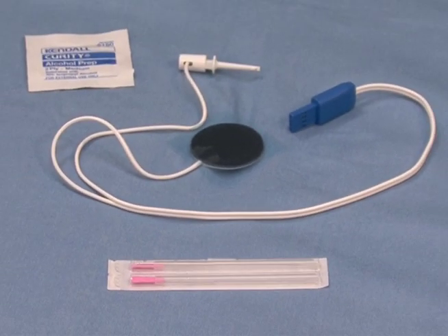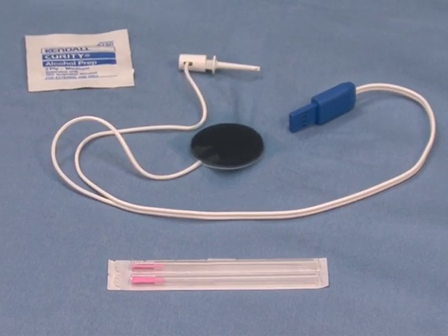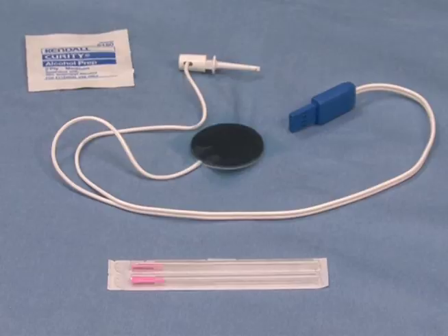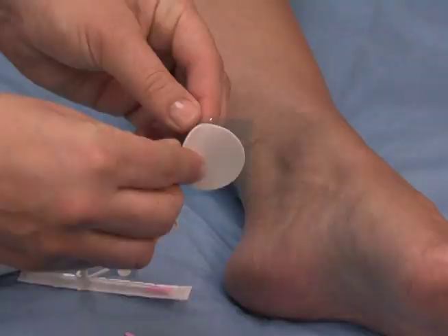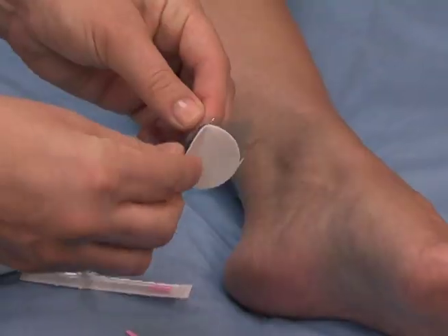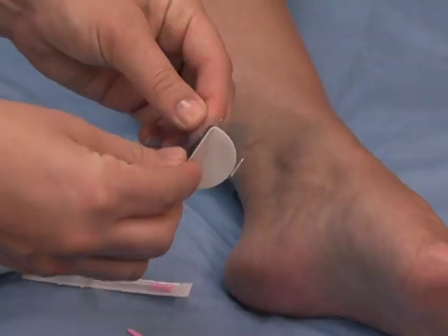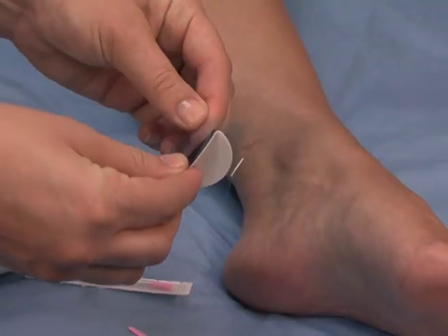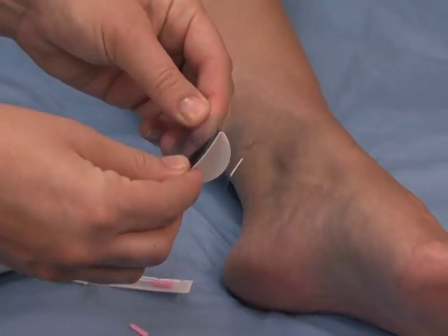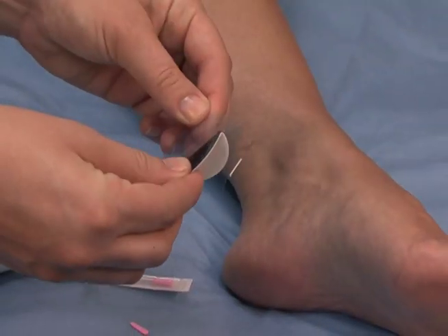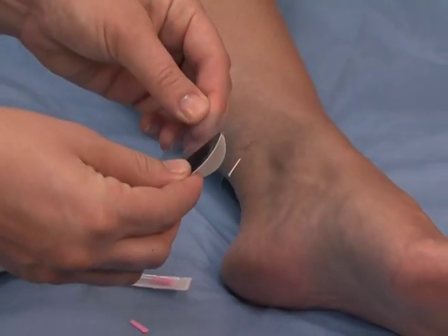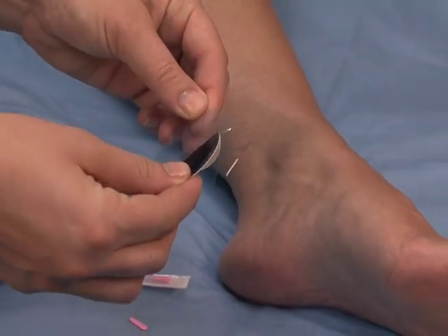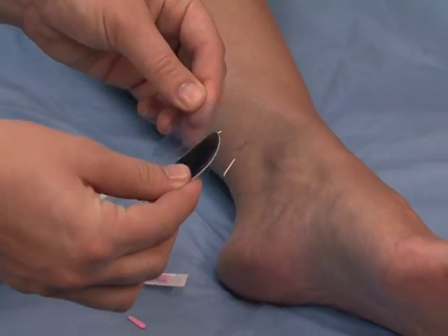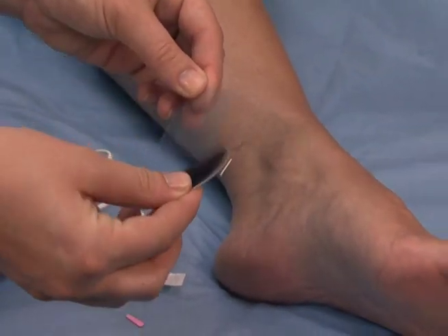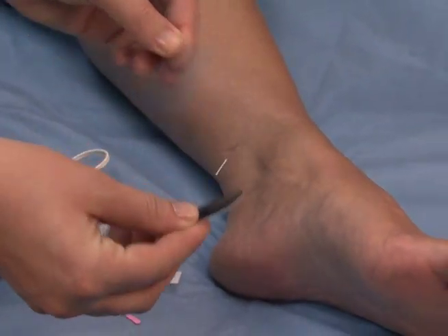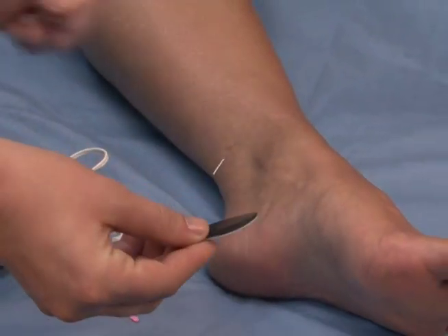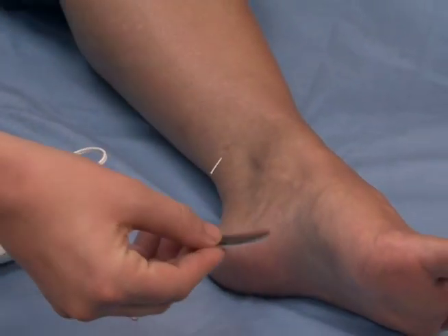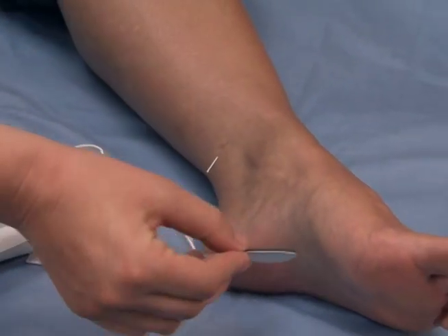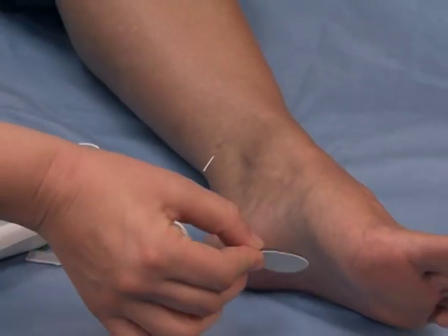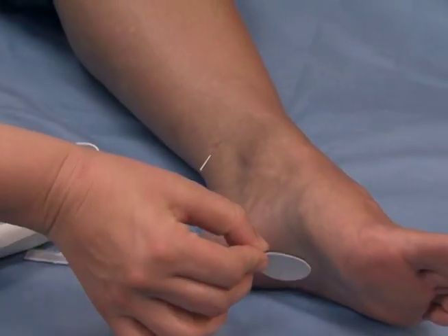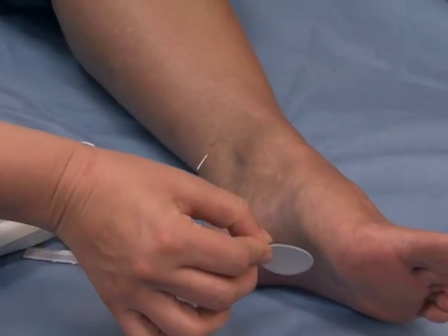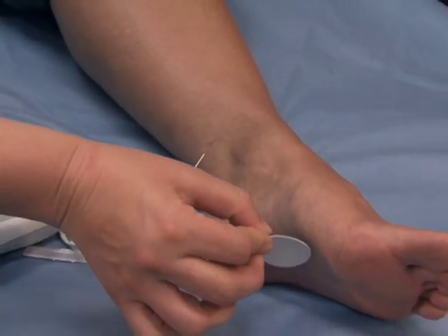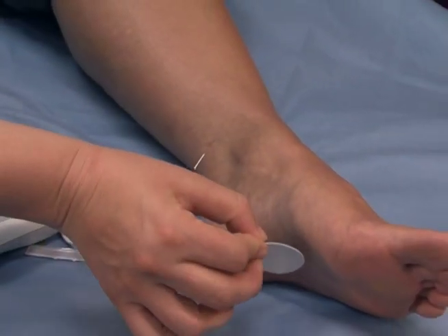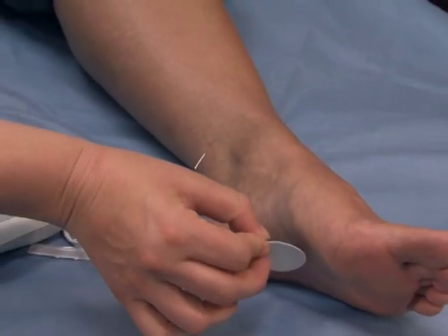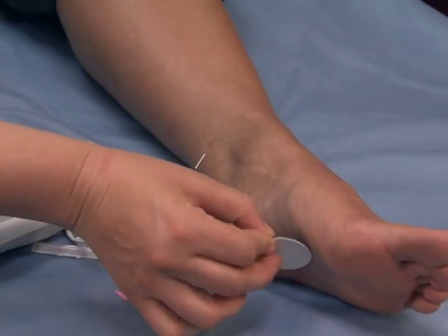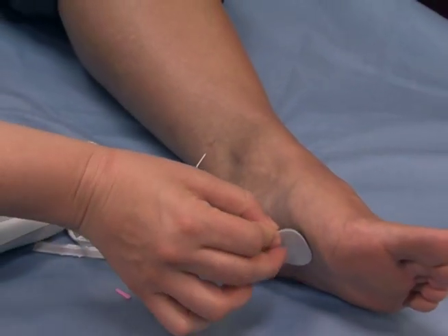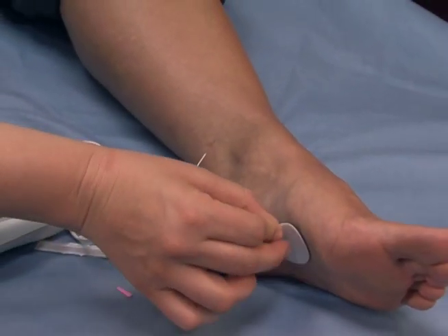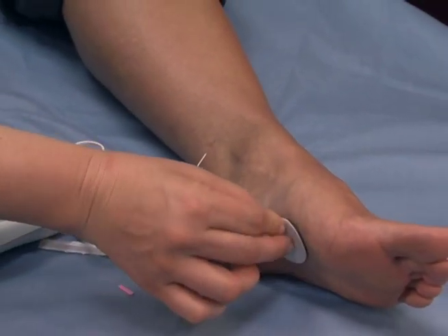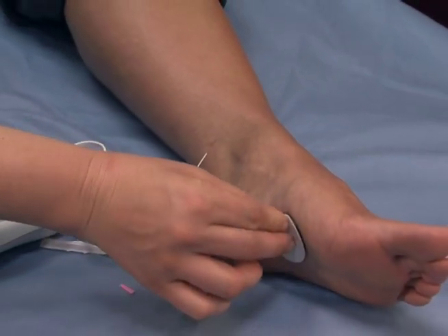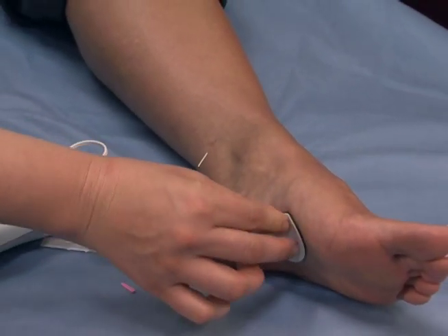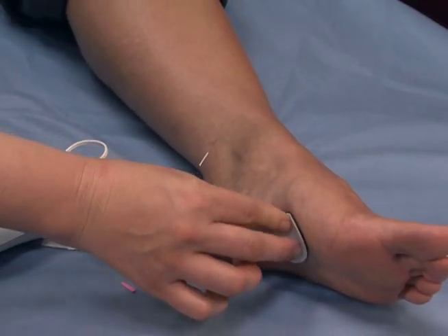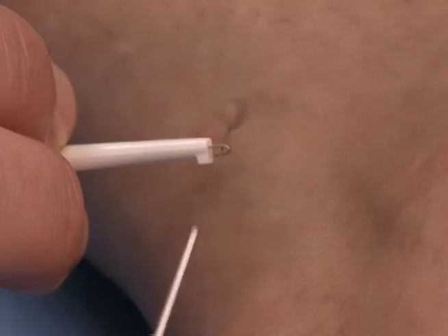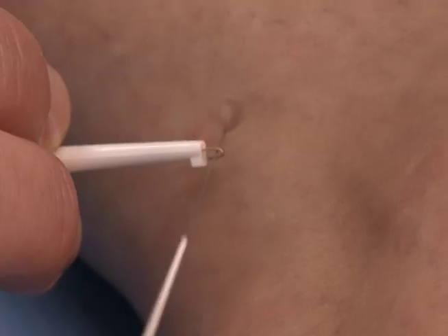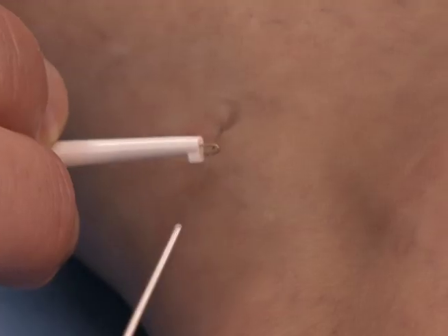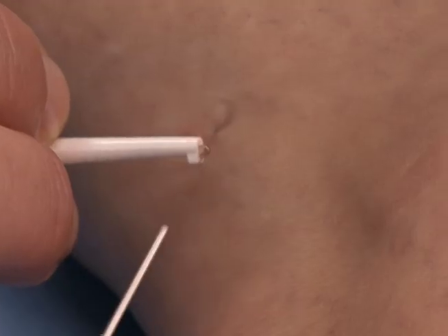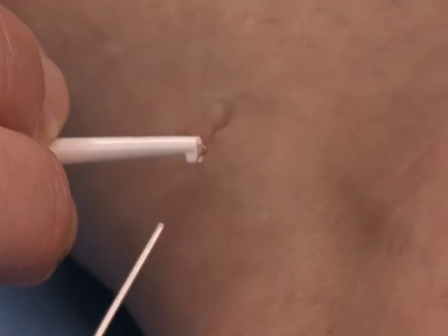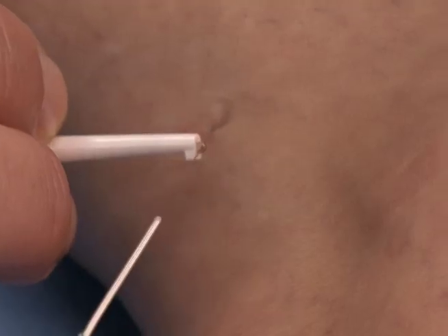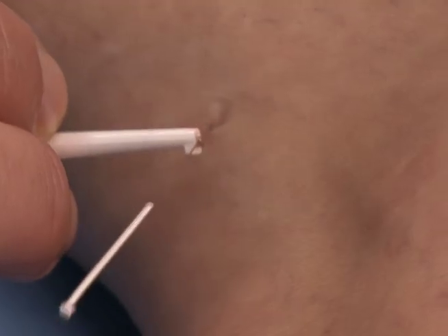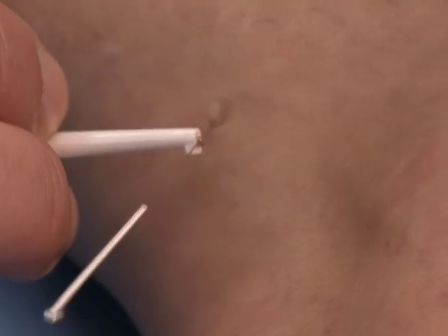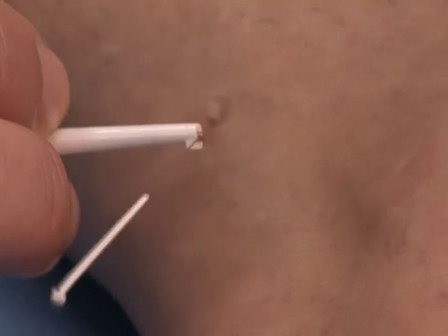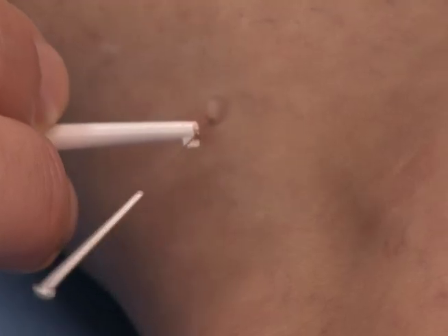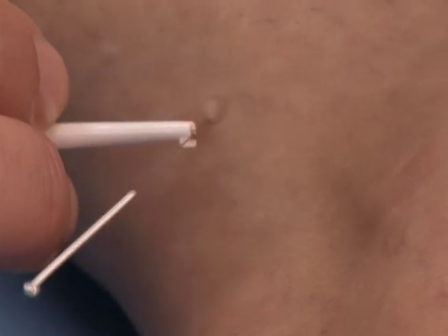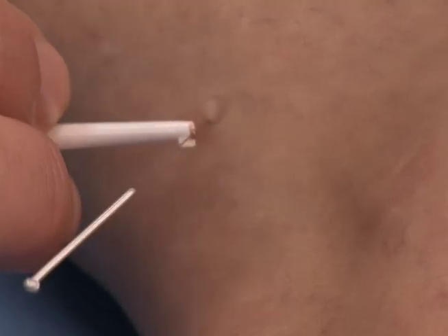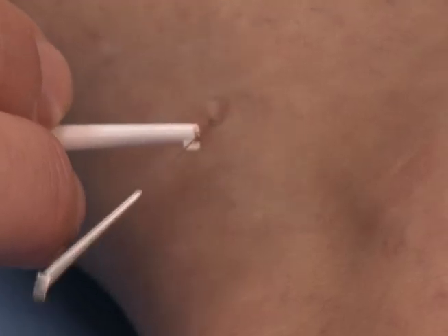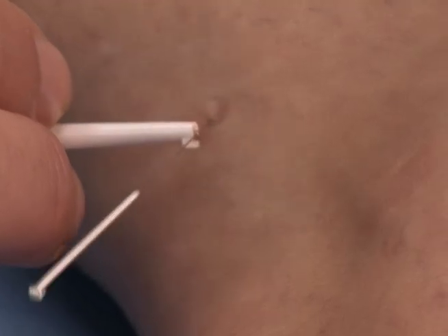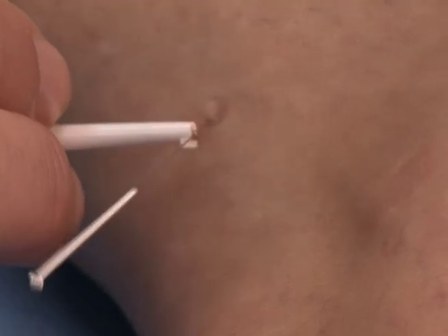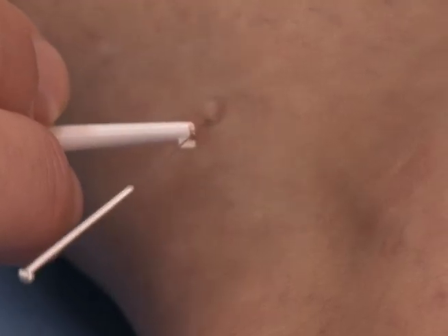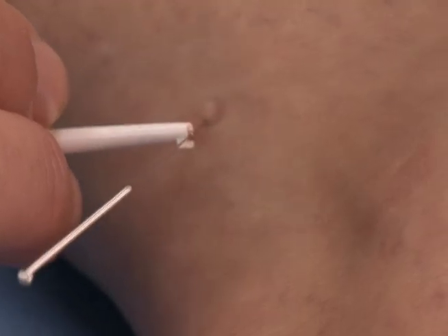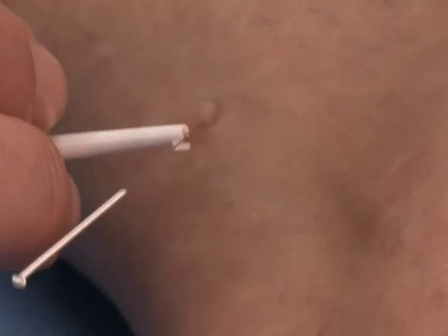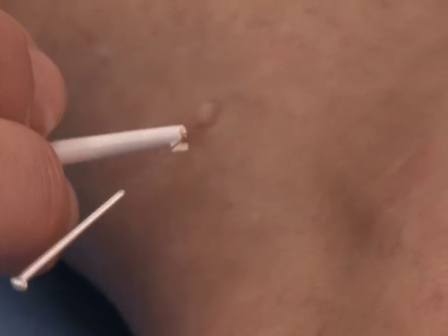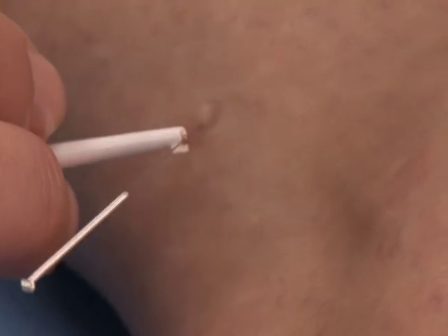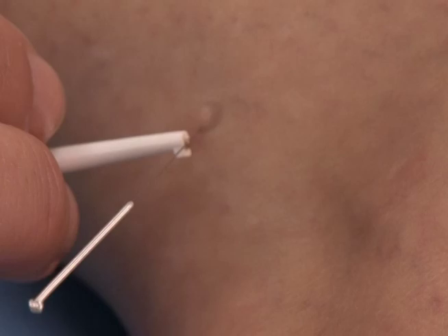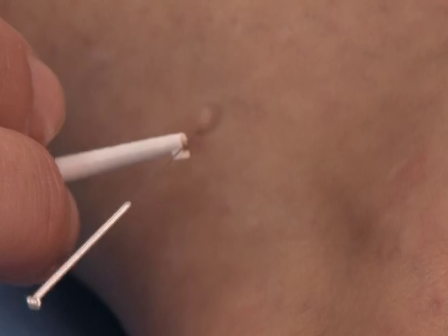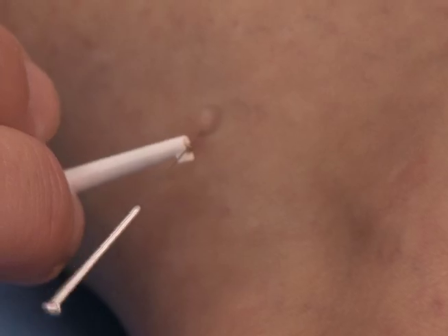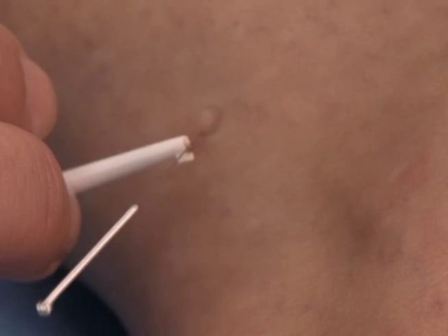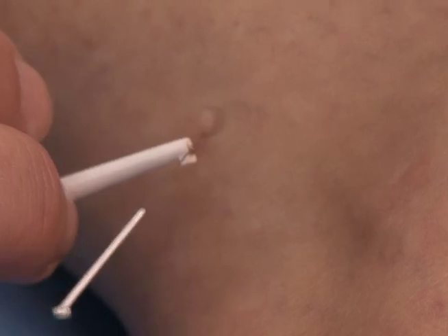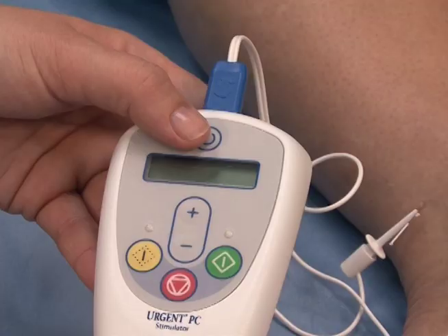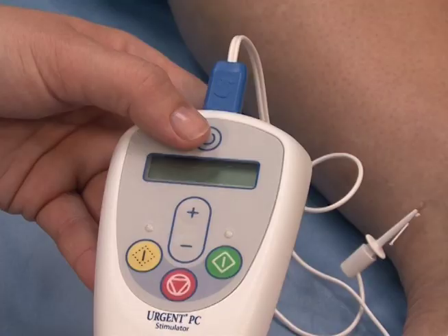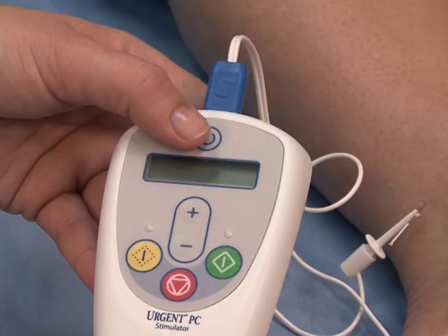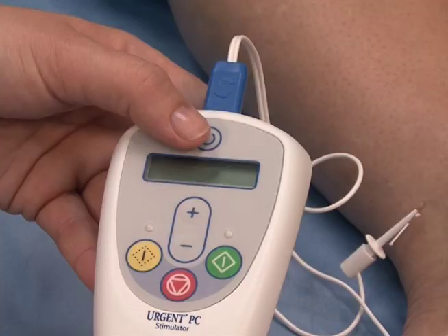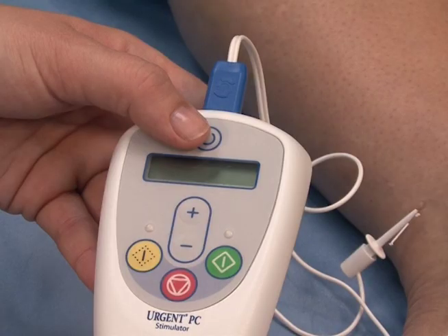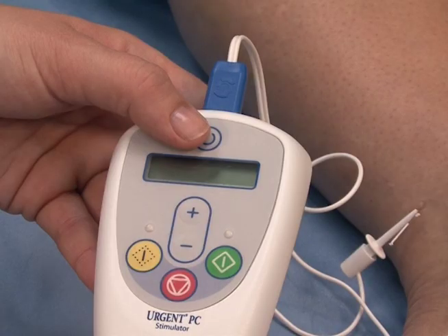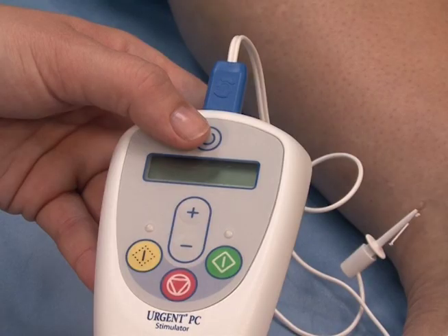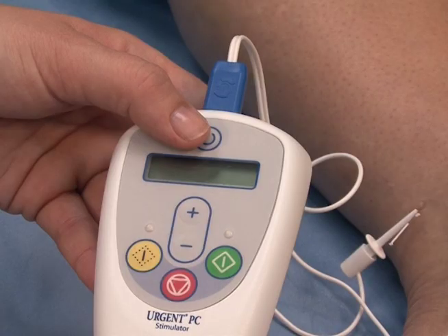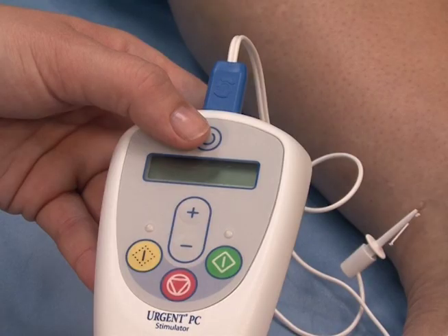The lead wire connects the adhesive surface electrode, needle electrode, and stimulator.